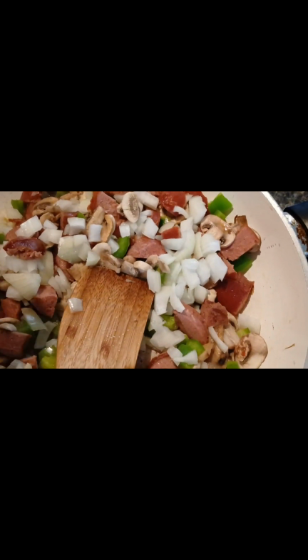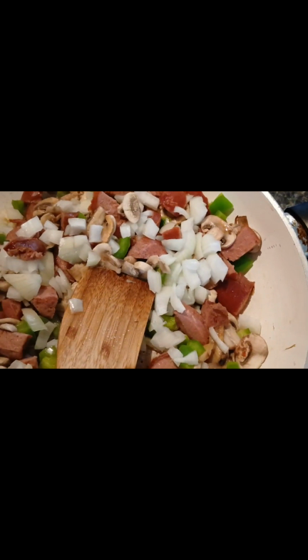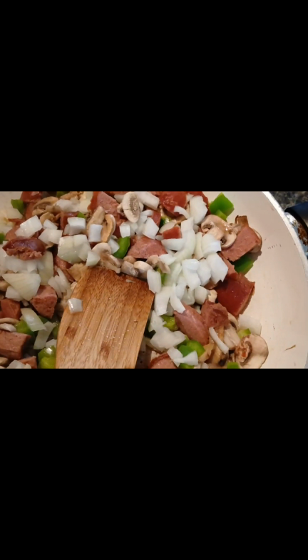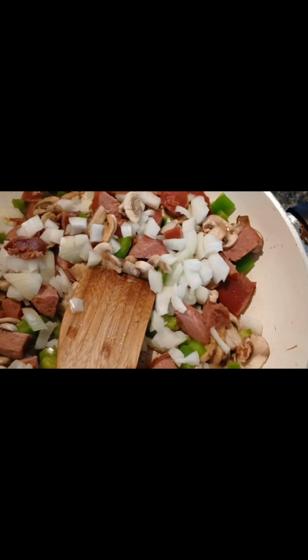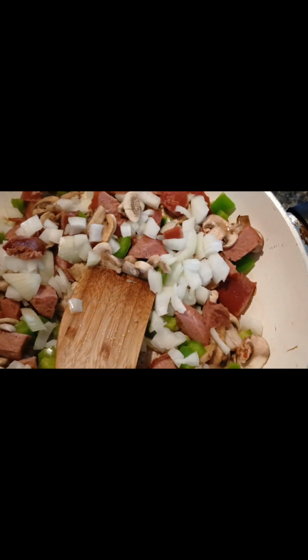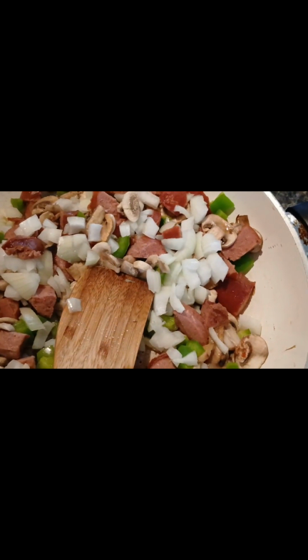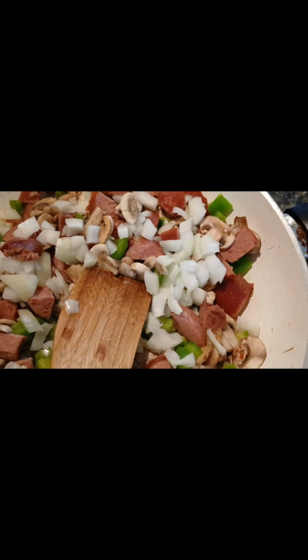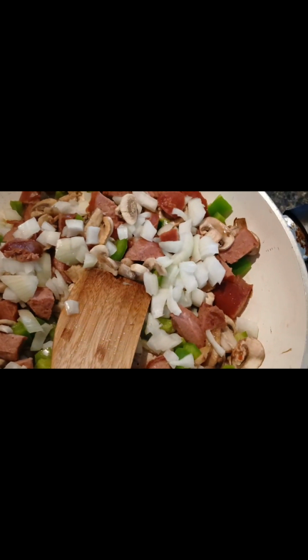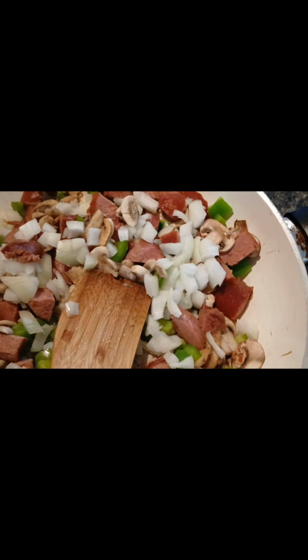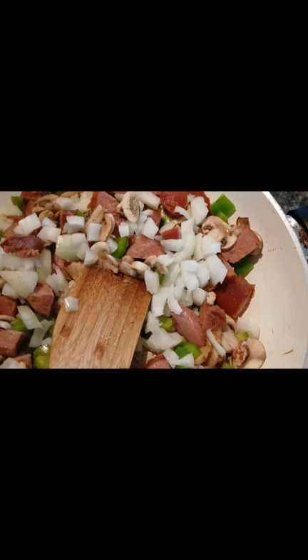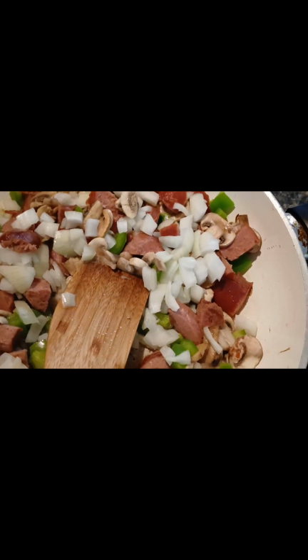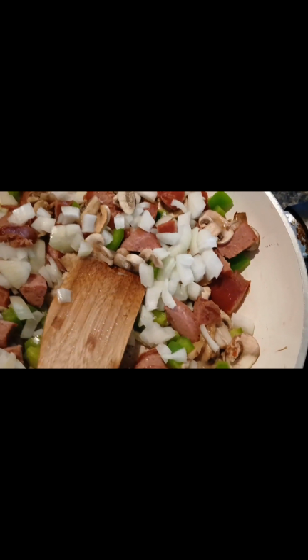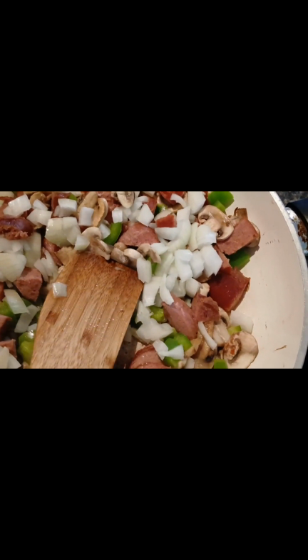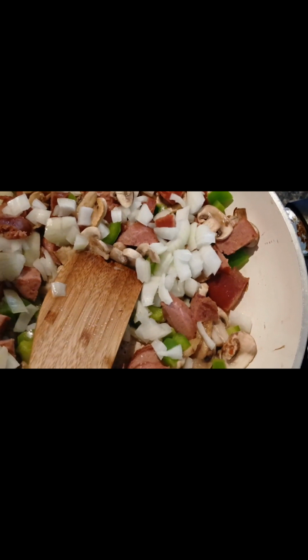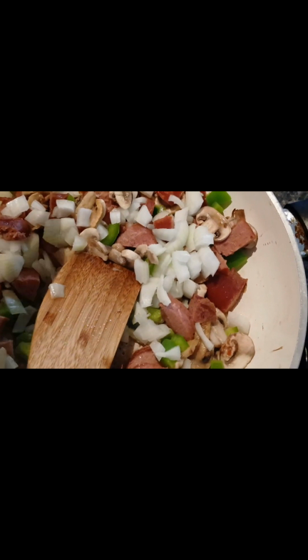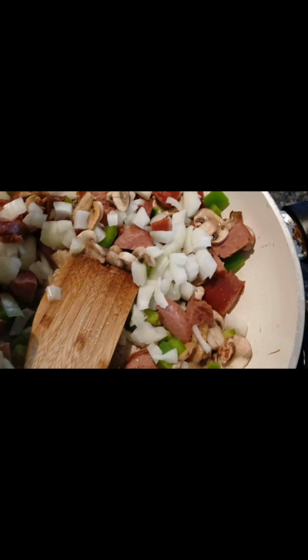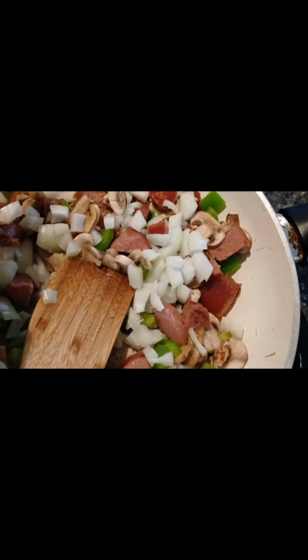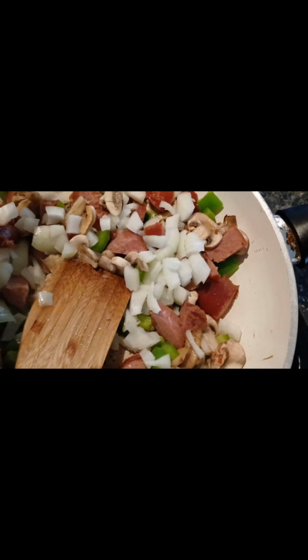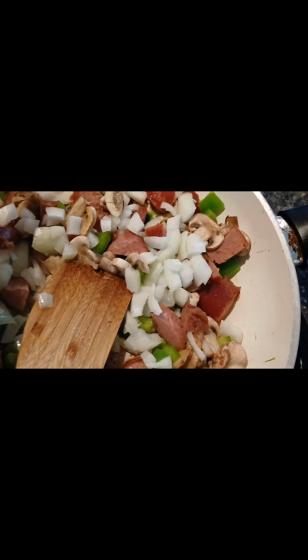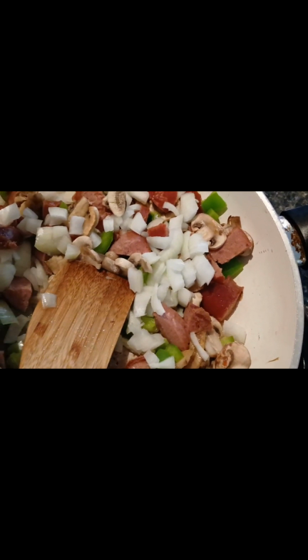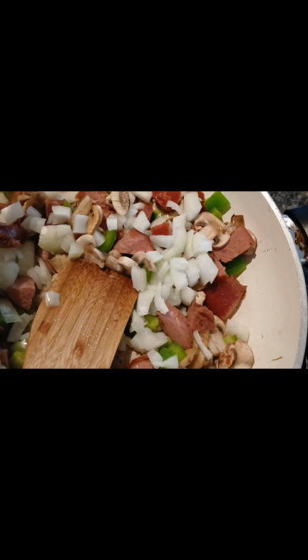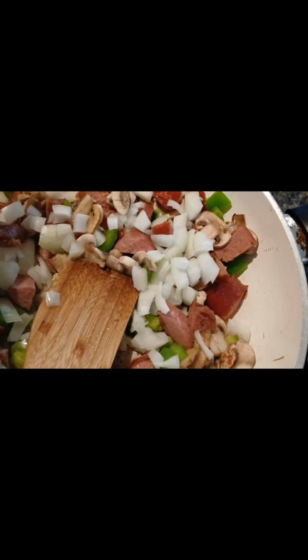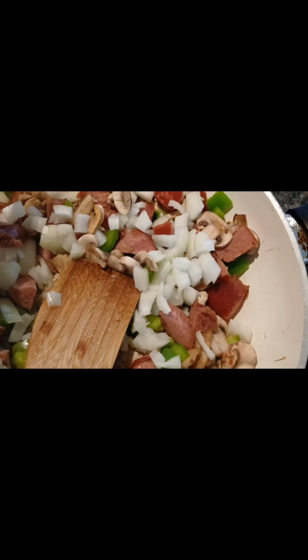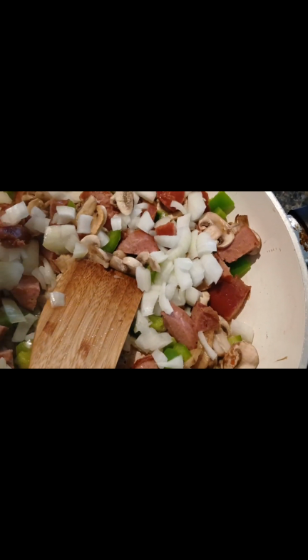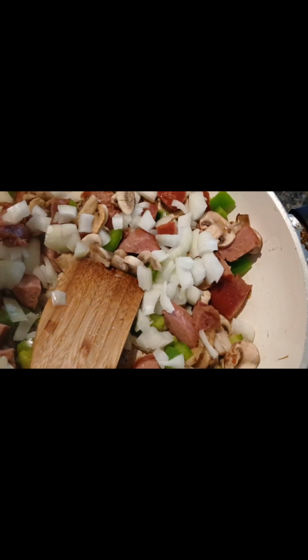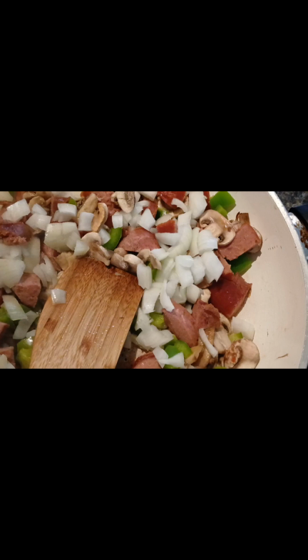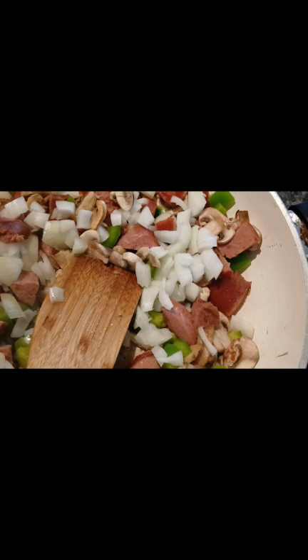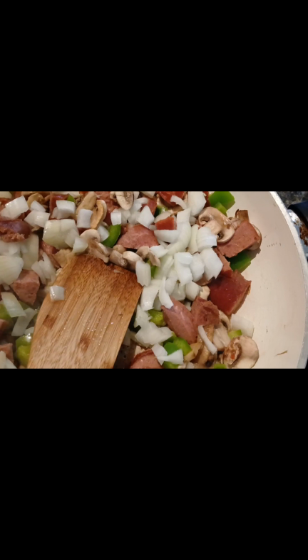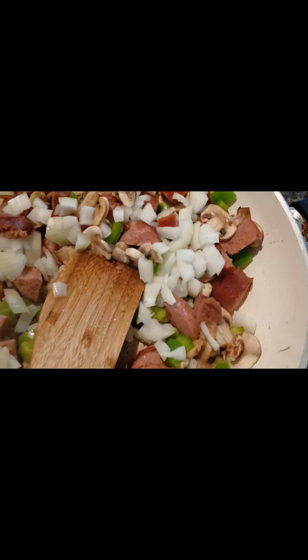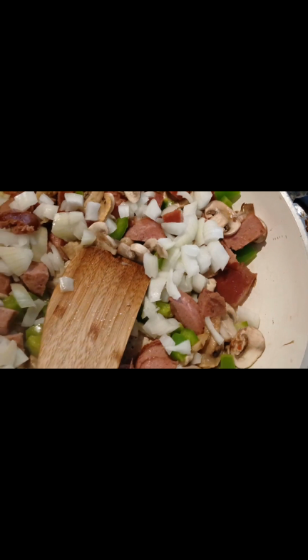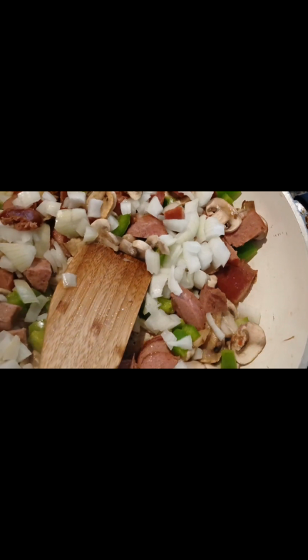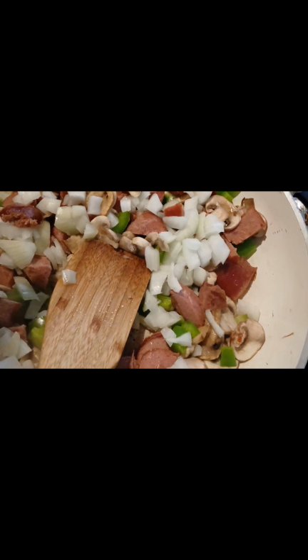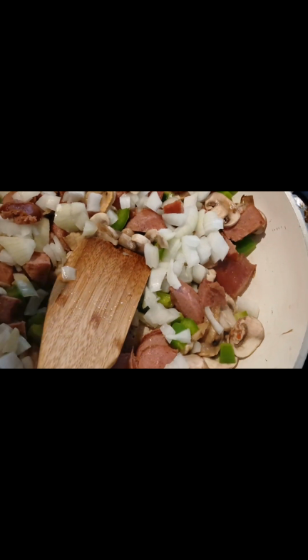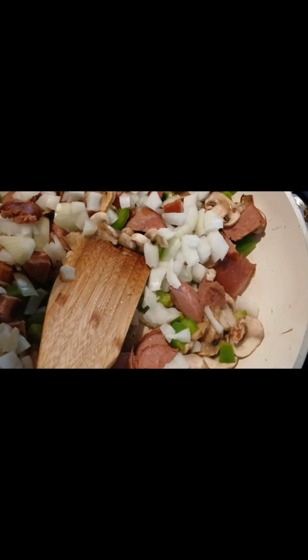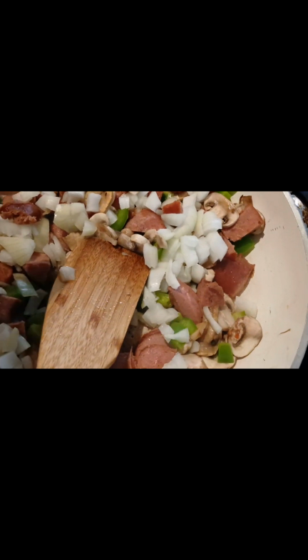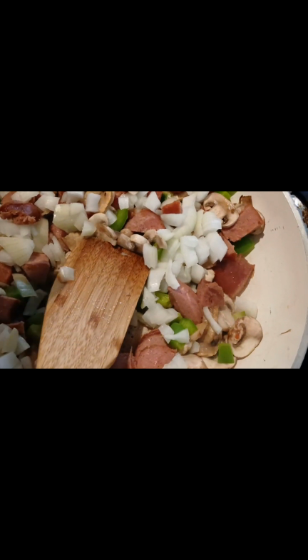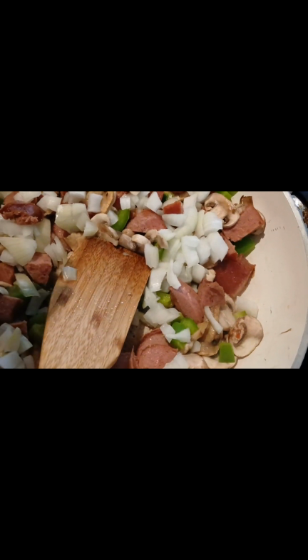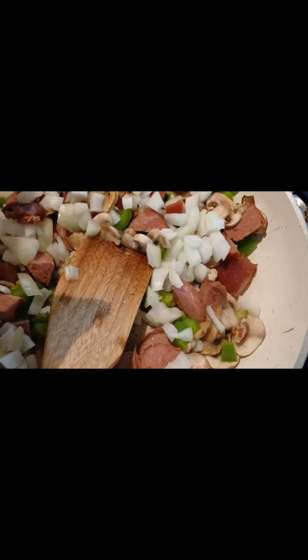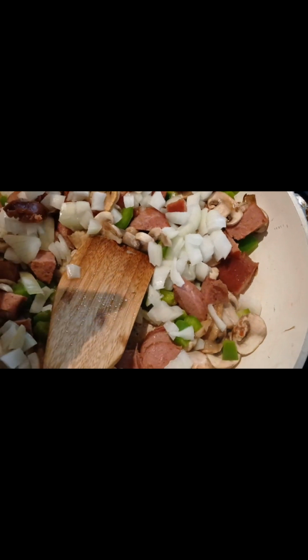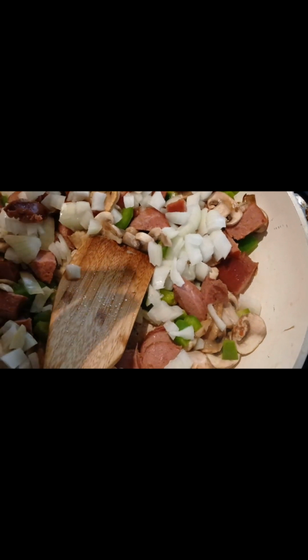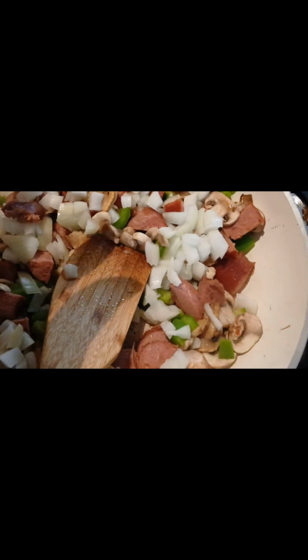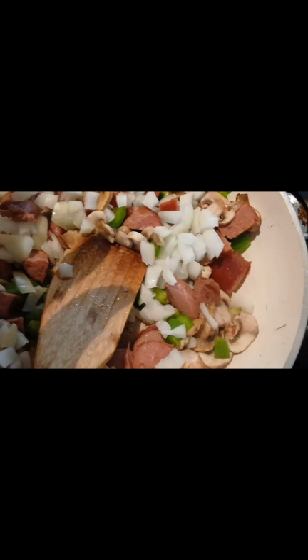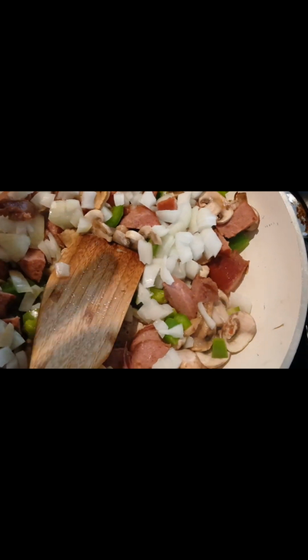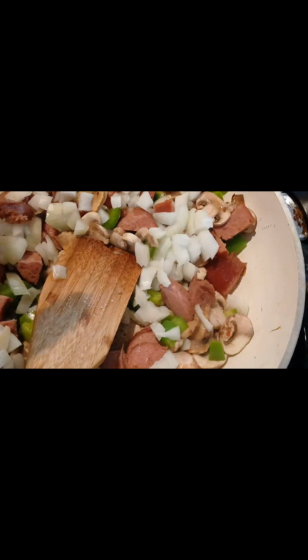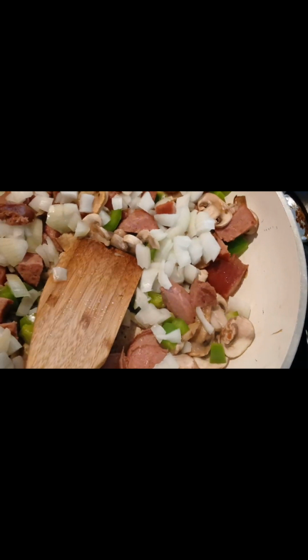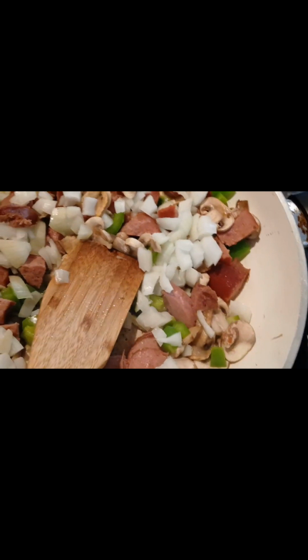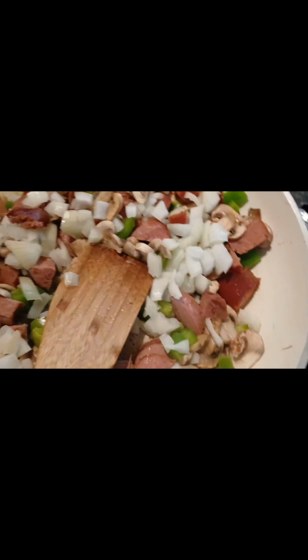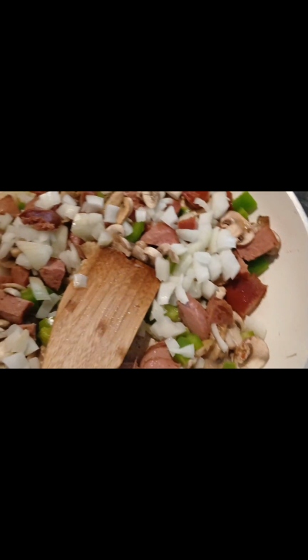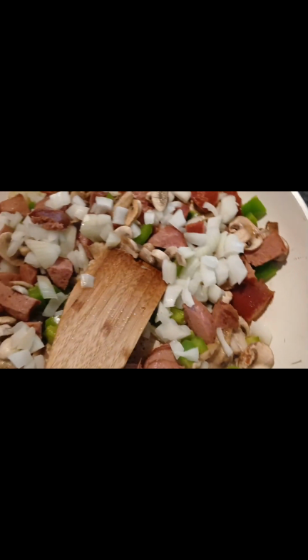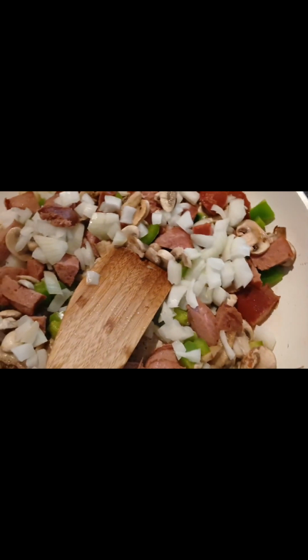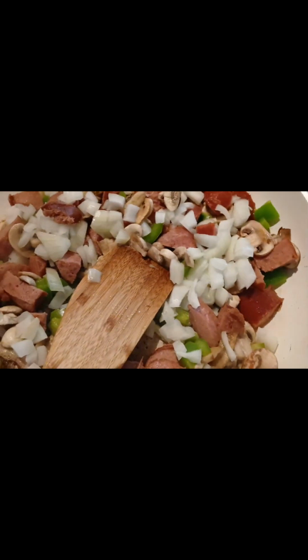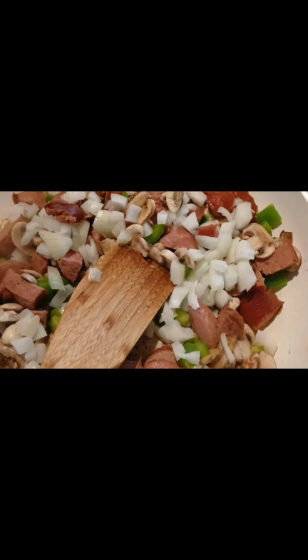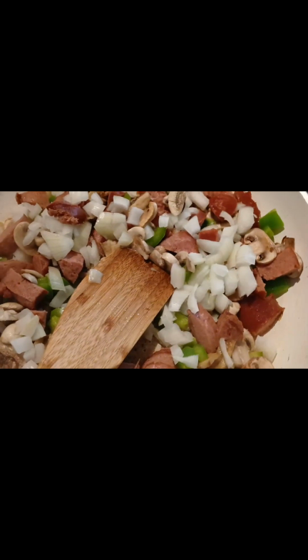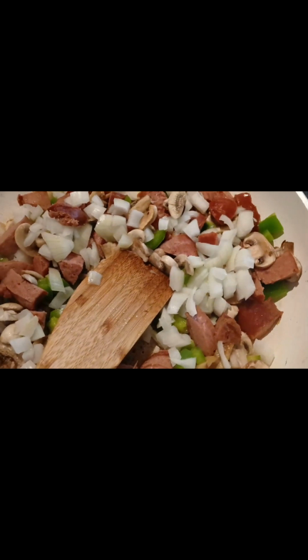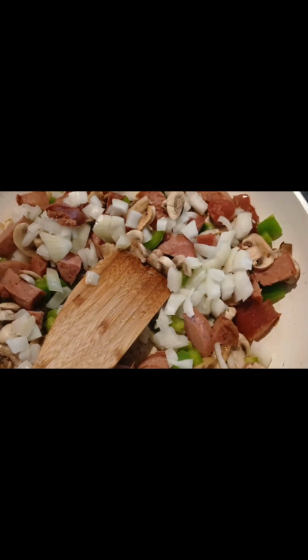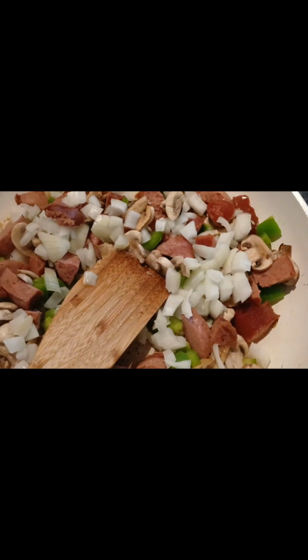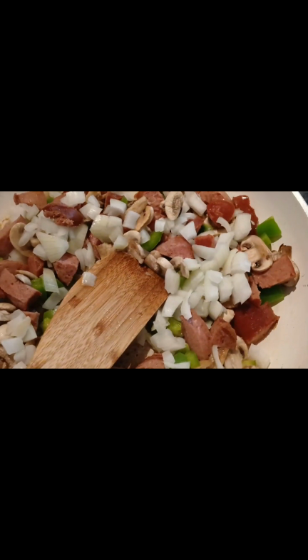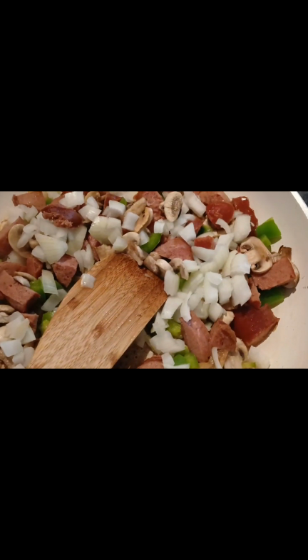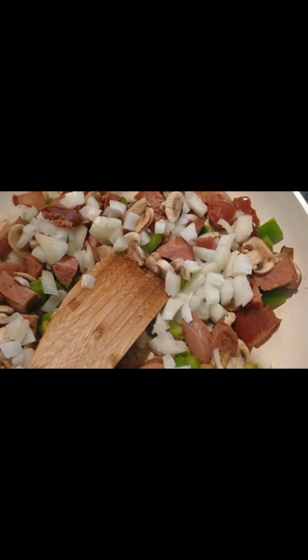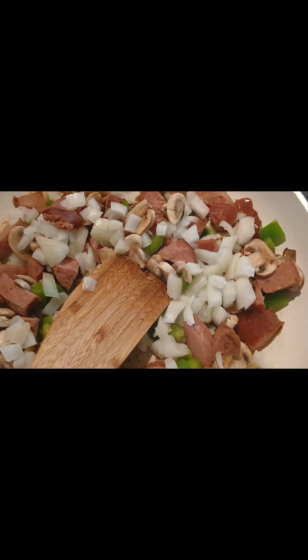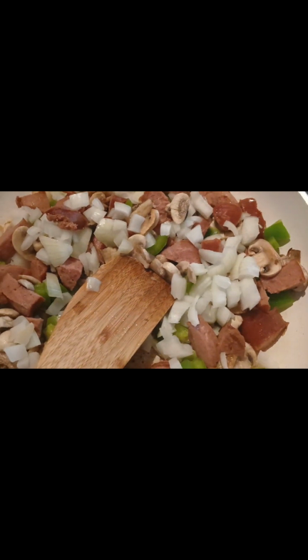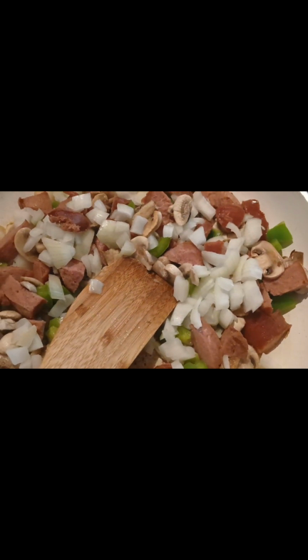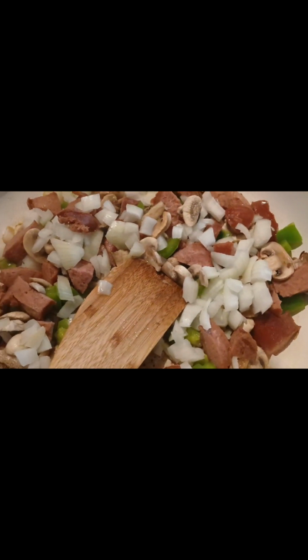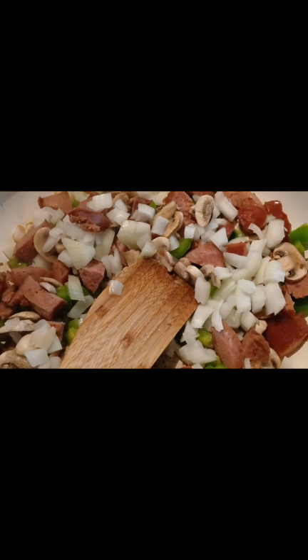If y'all watched my Aldi video, I bought the mushroom from Aldi, the onions, and the green peppers from Aldi.